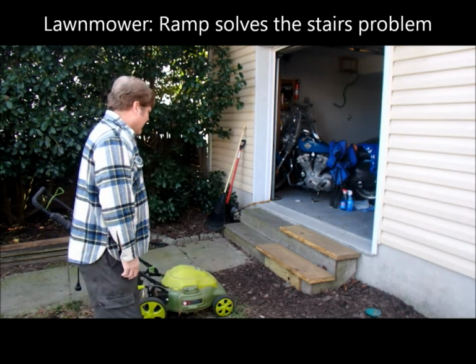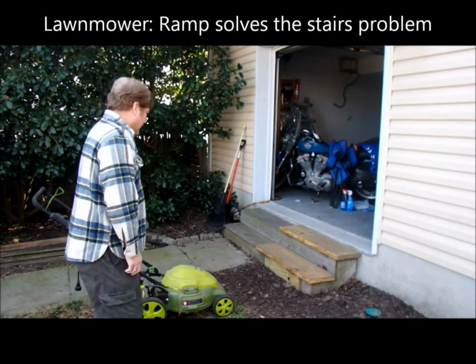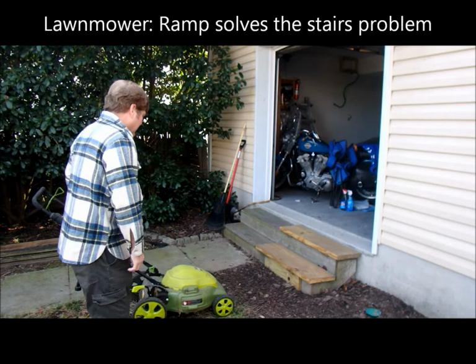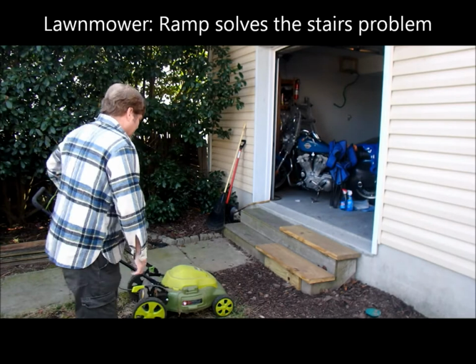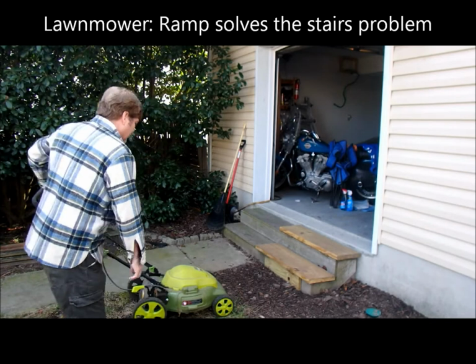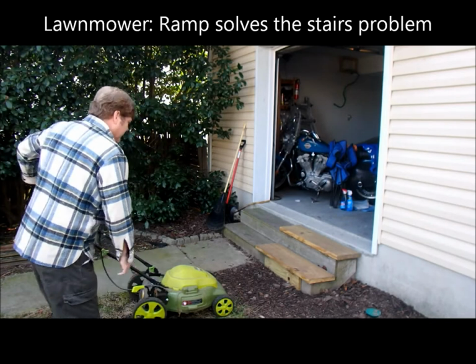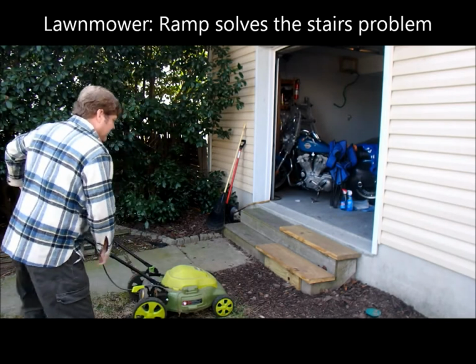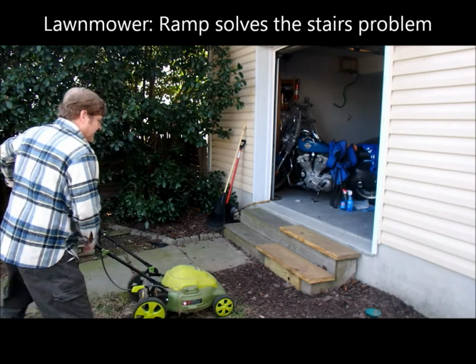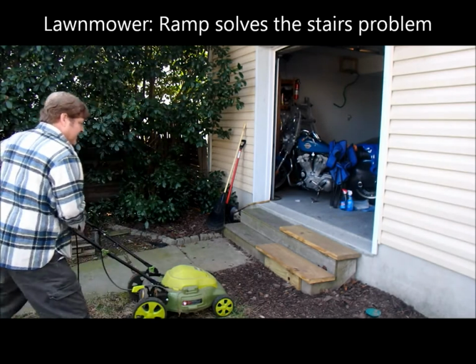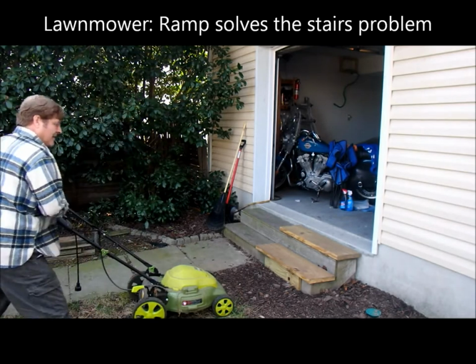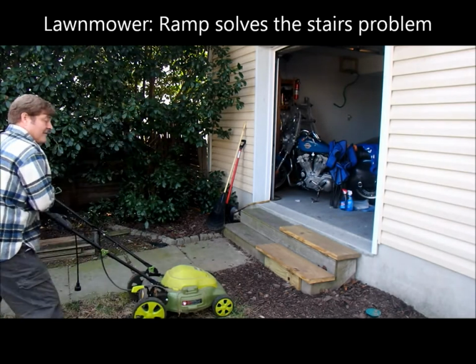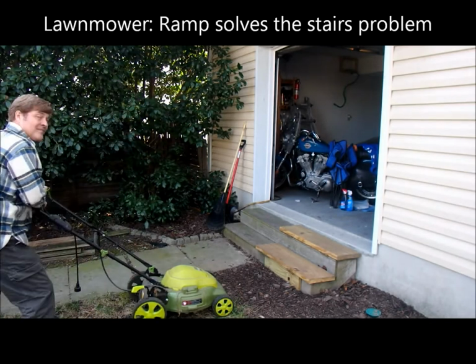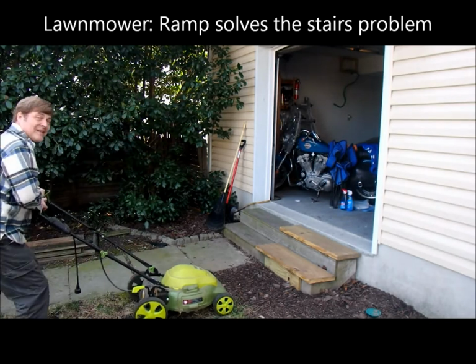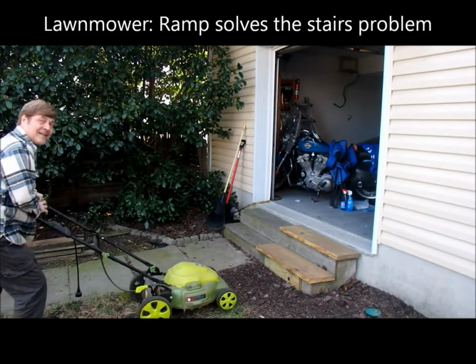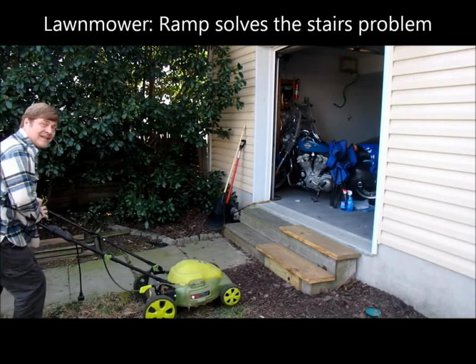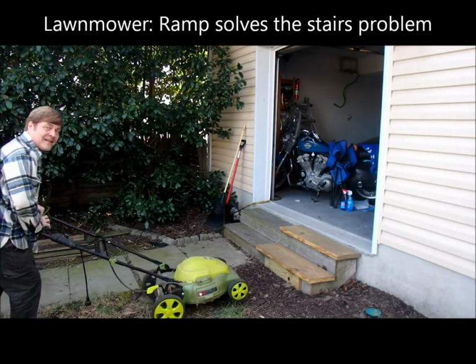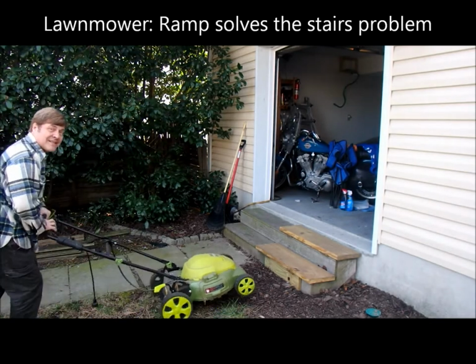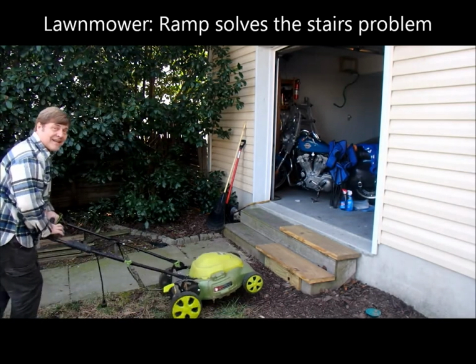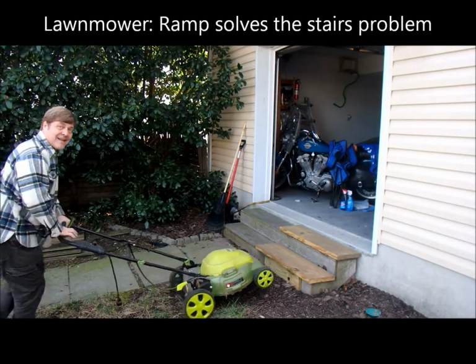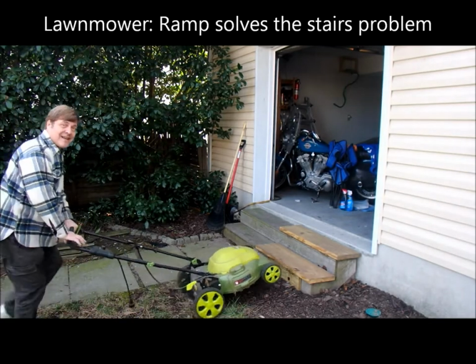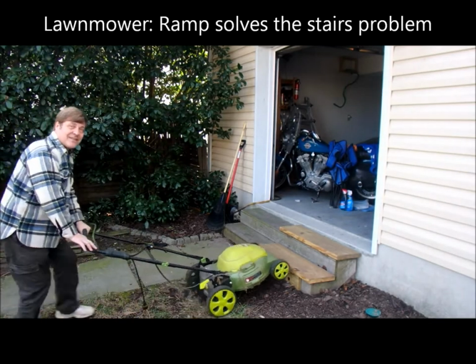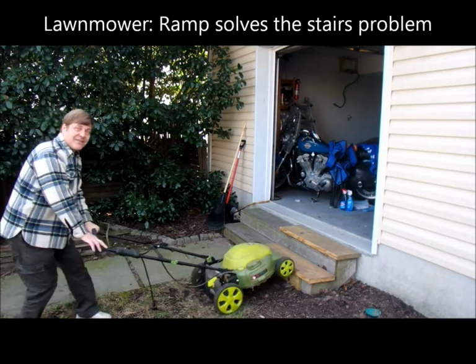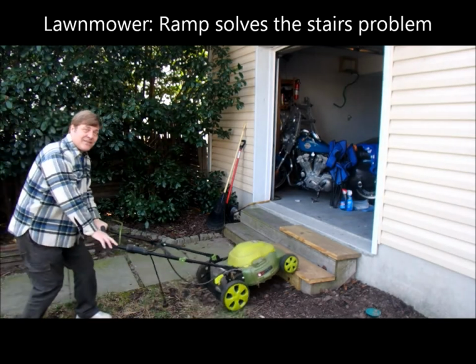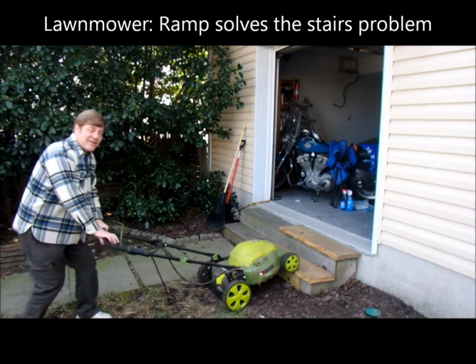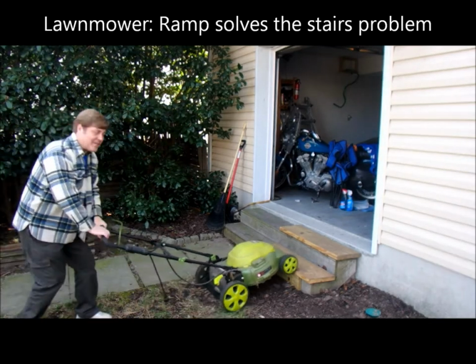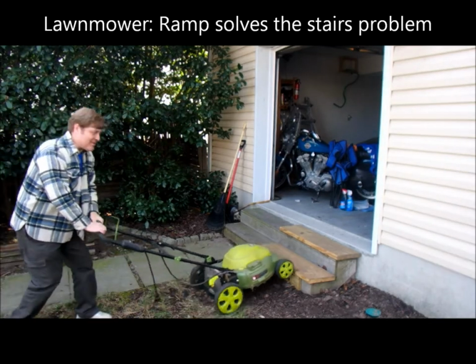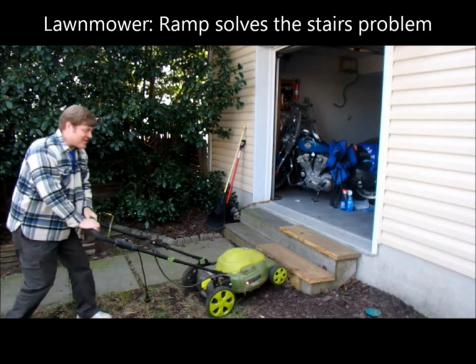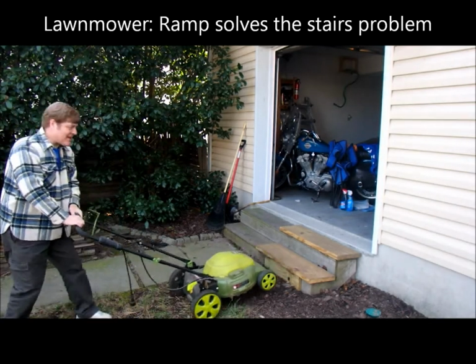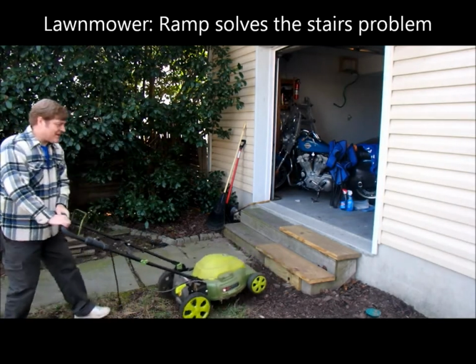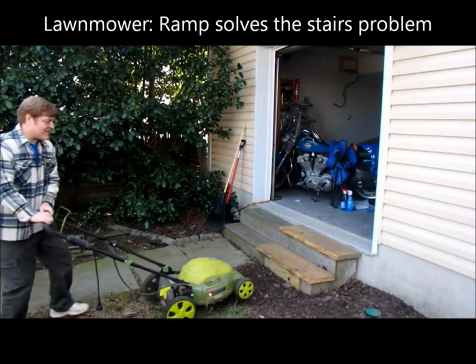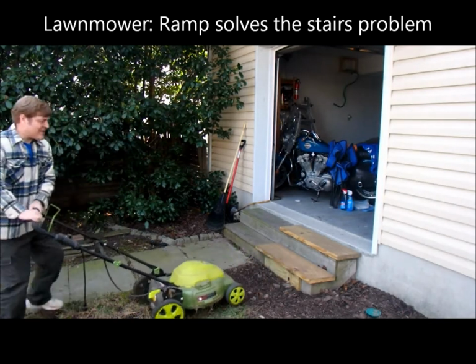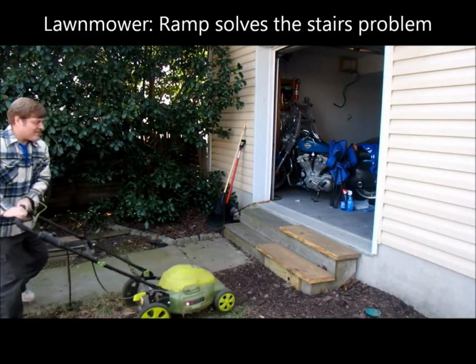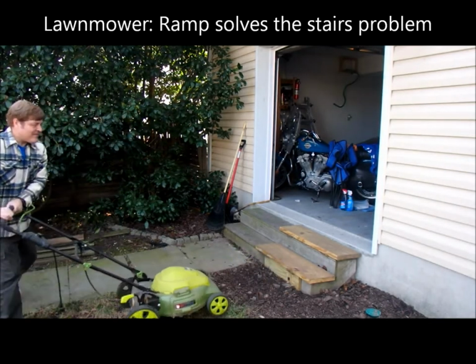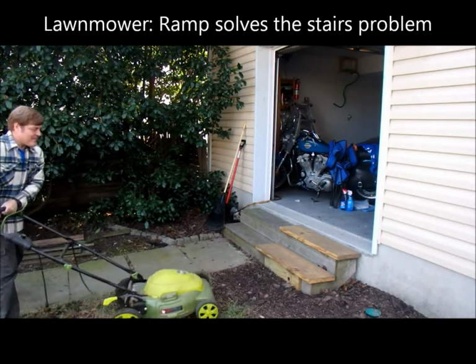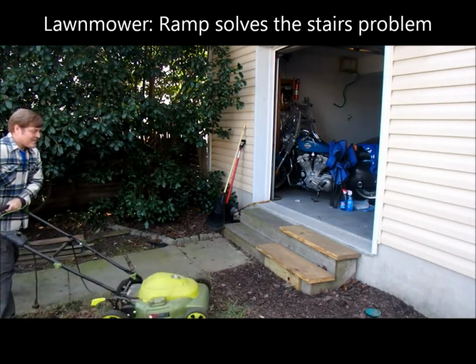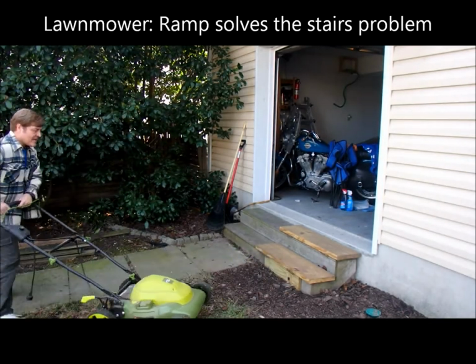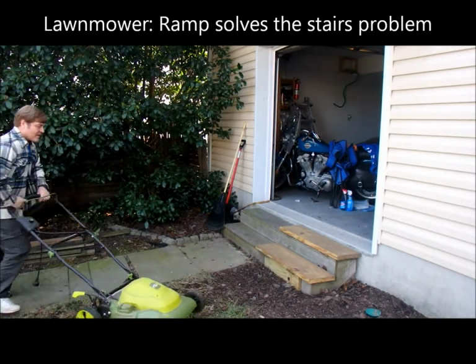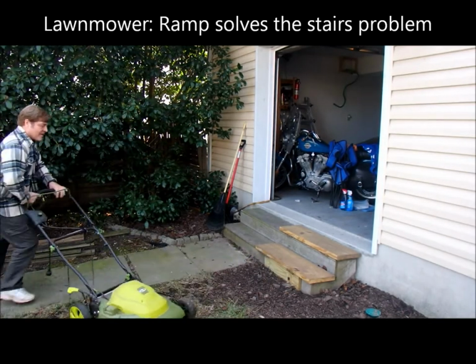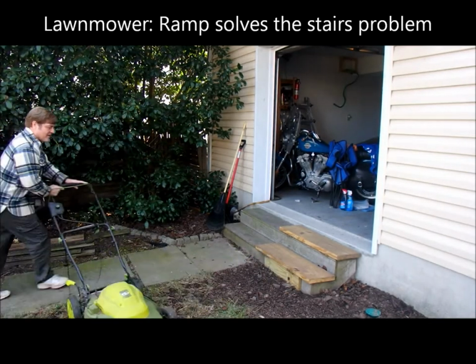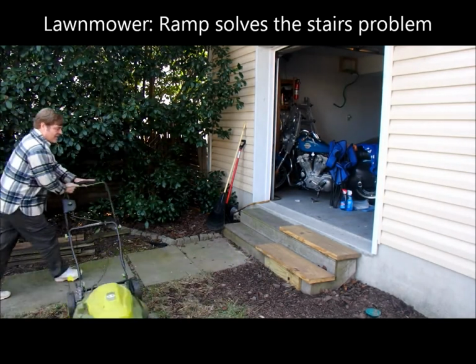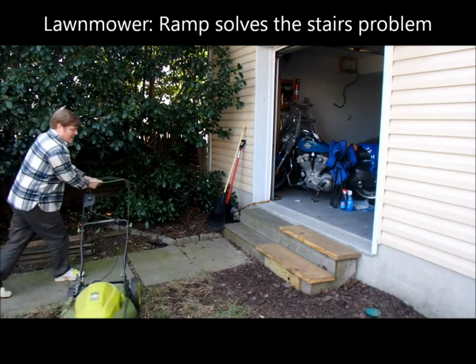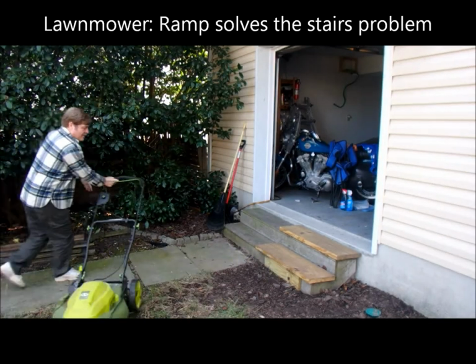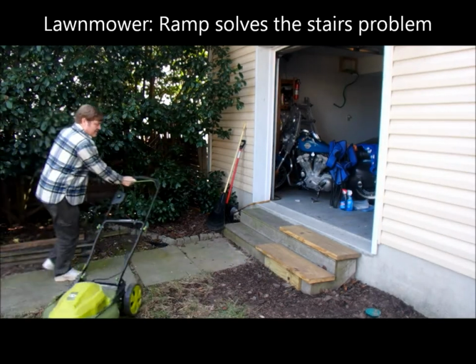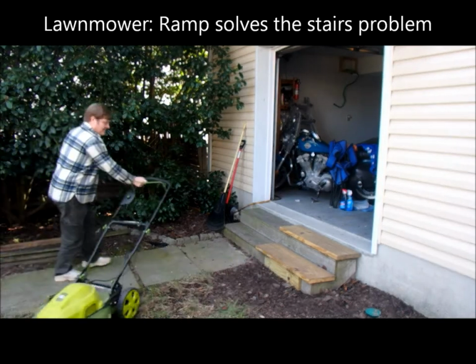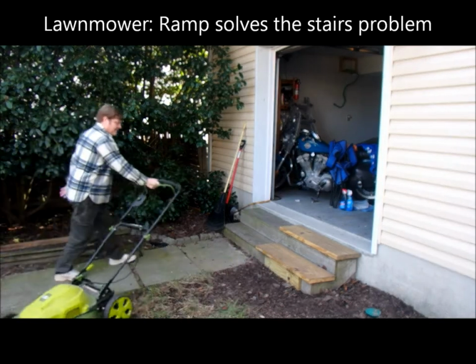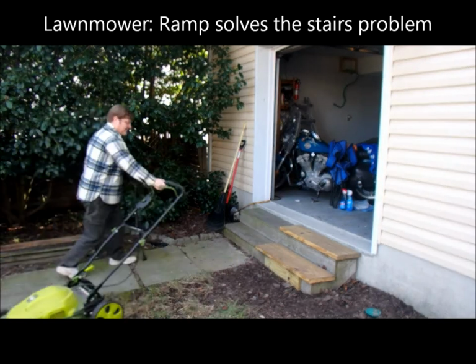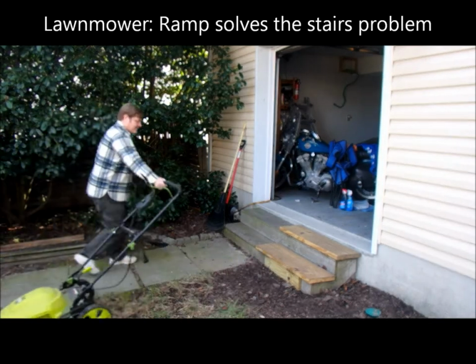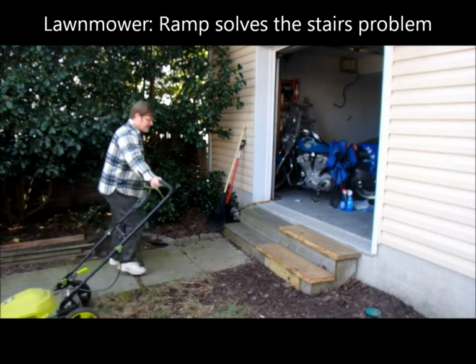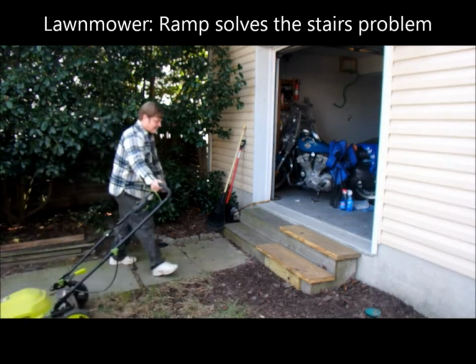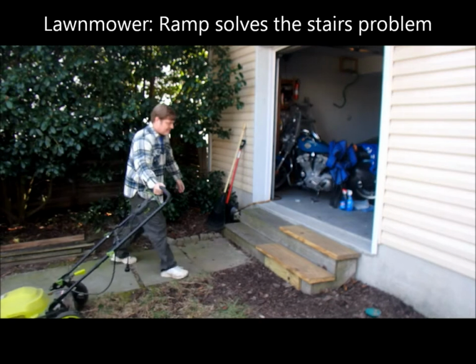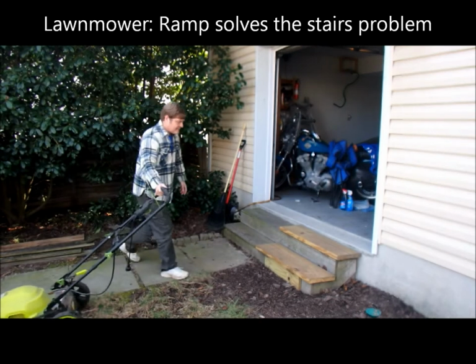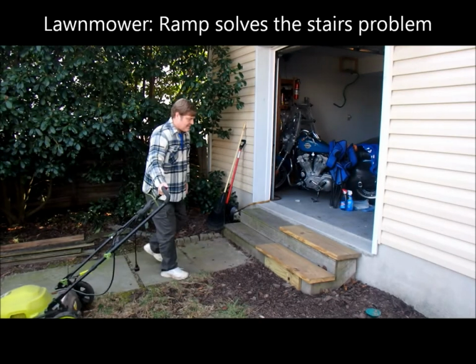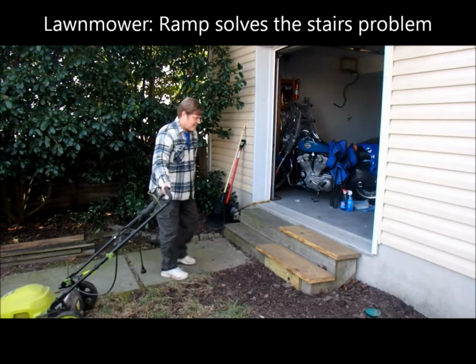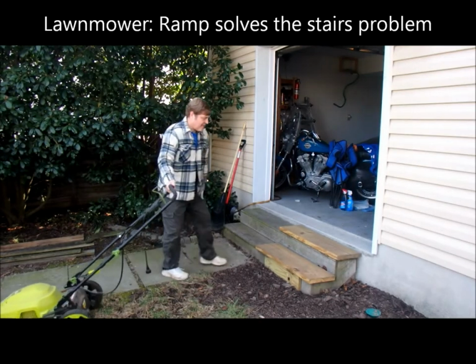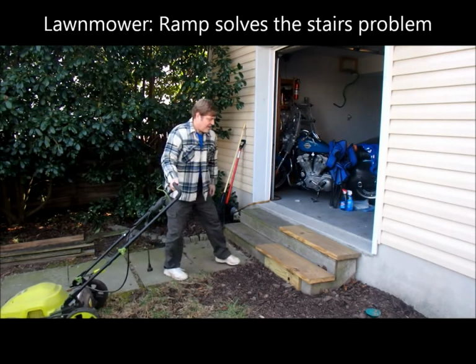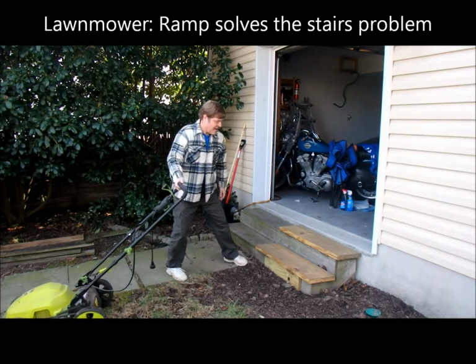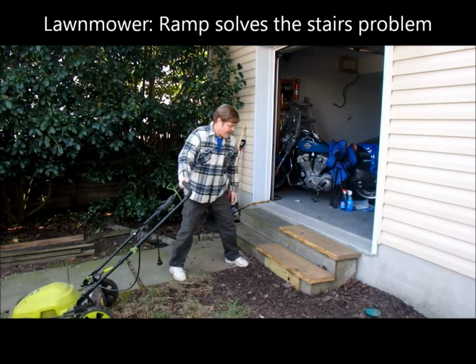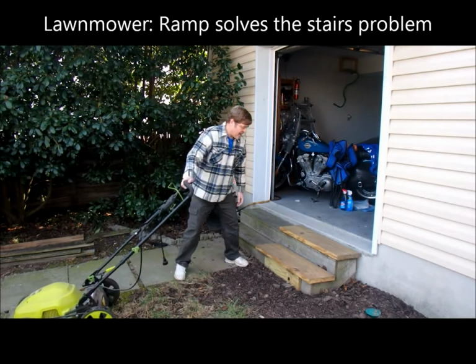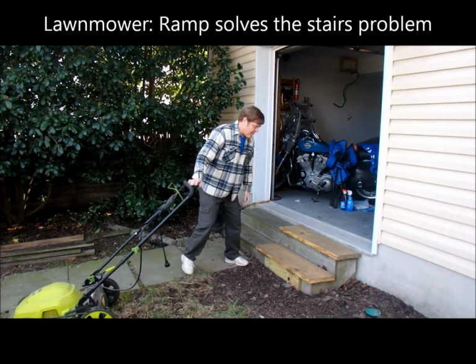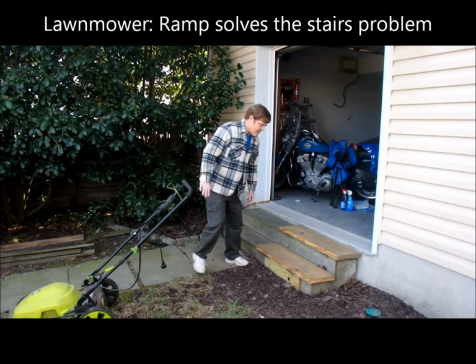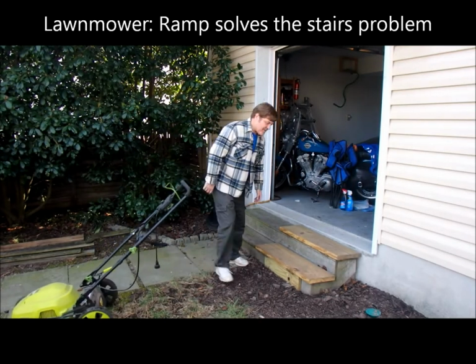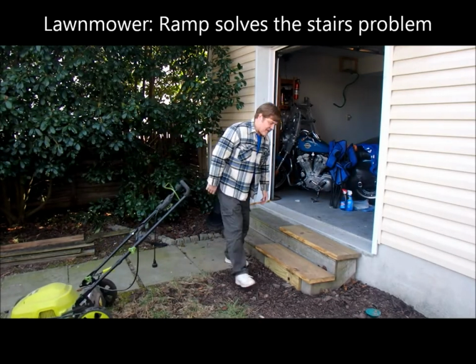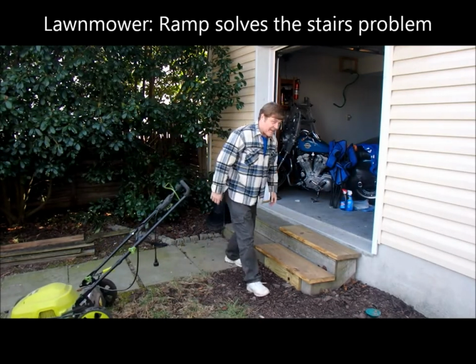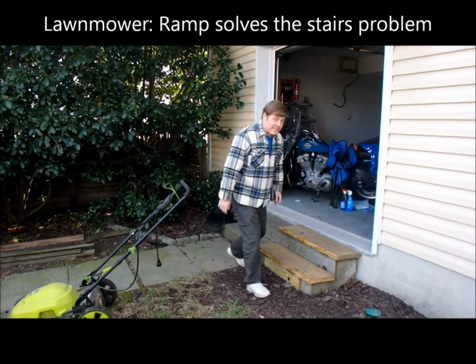It's a hassle going up the stairs, so I came up with this idea.